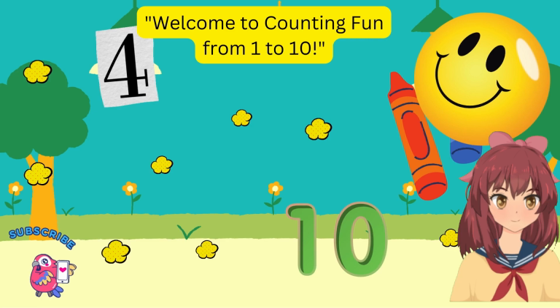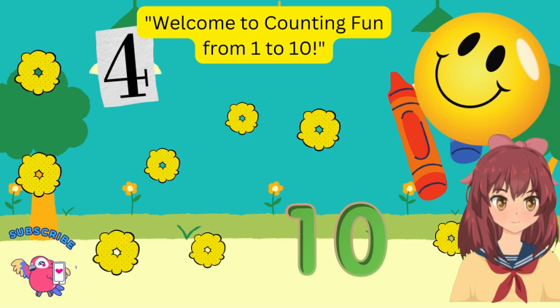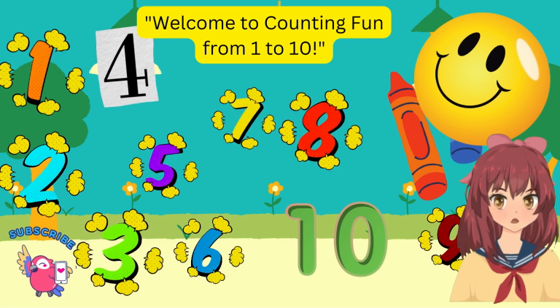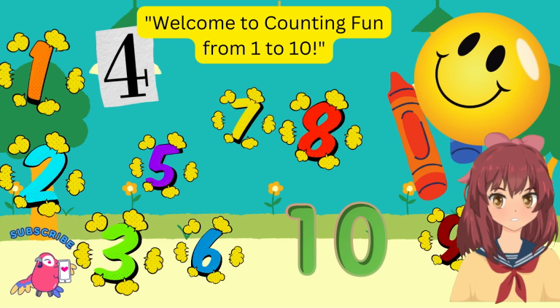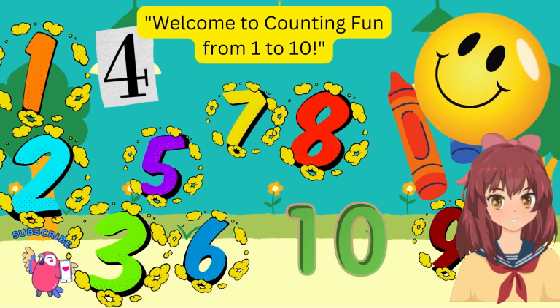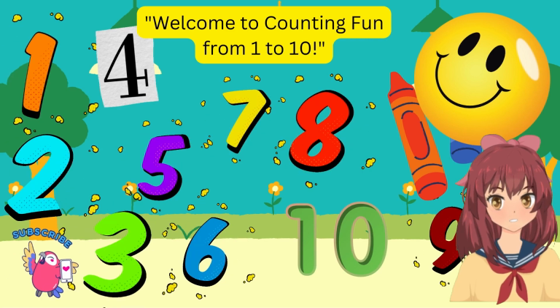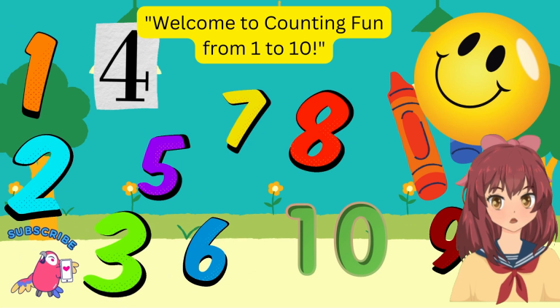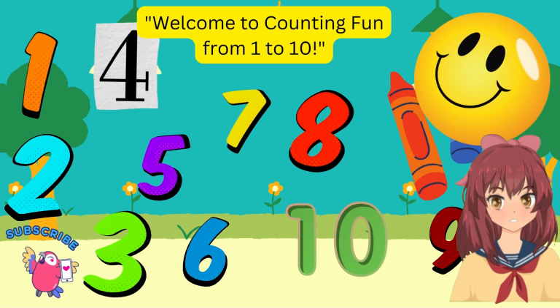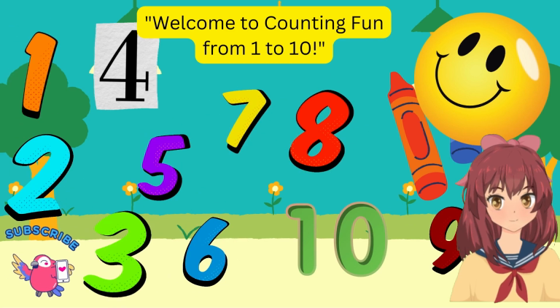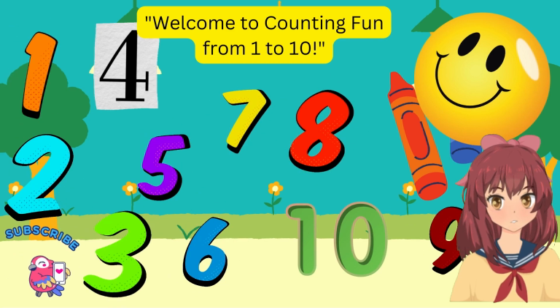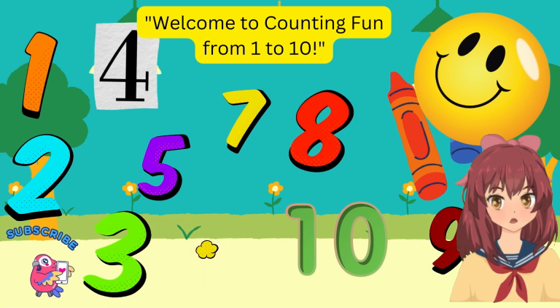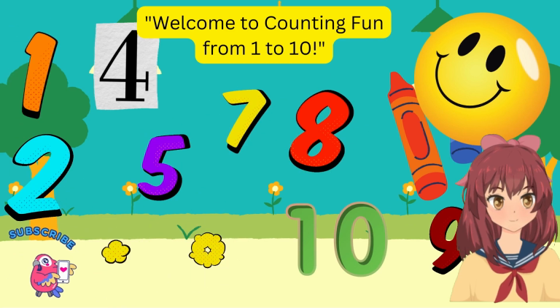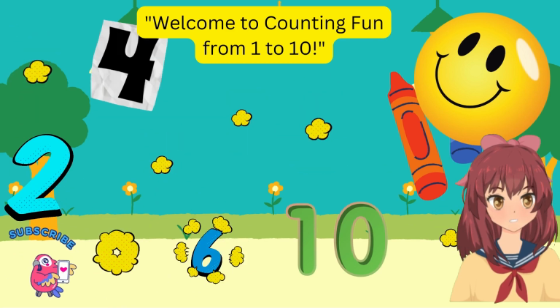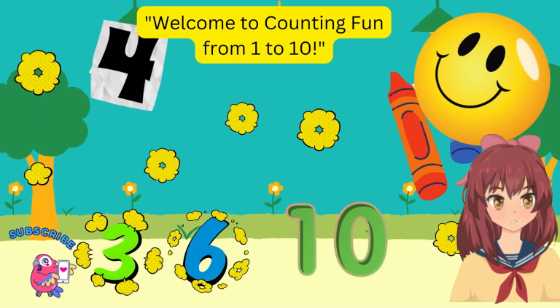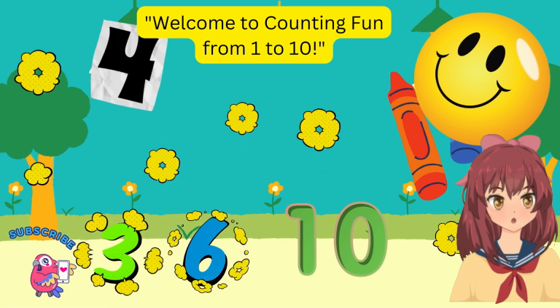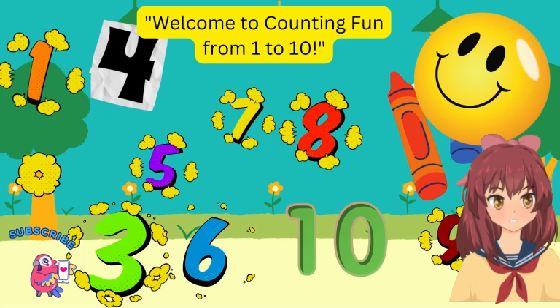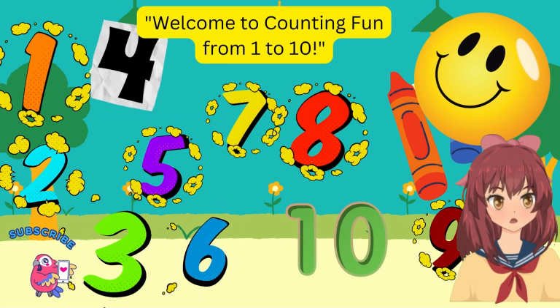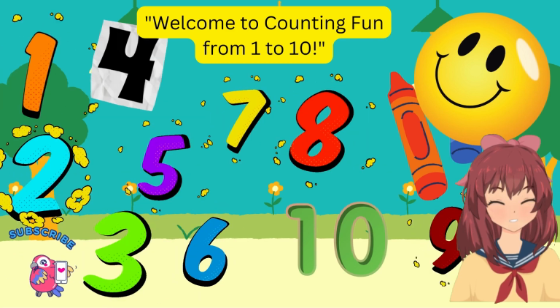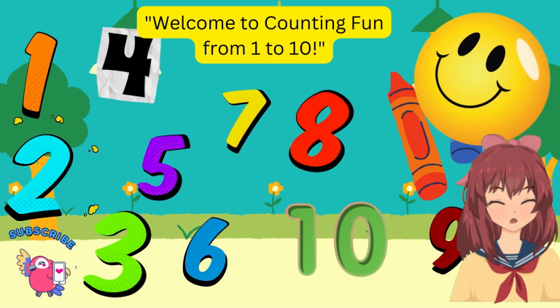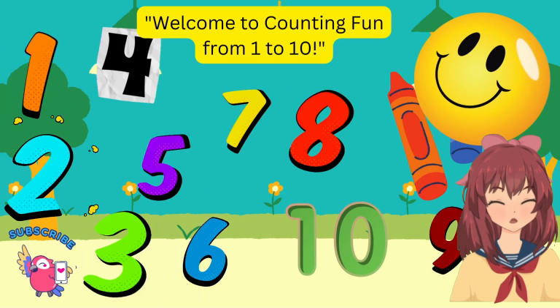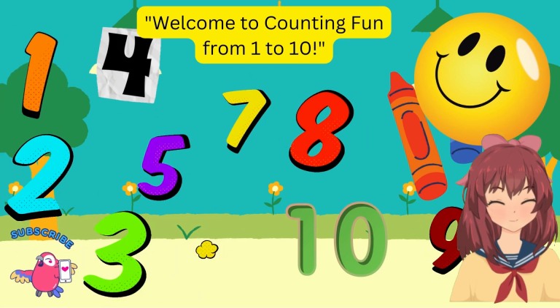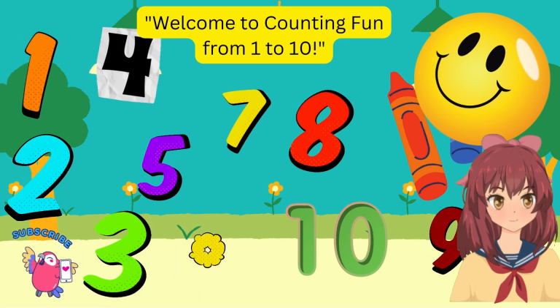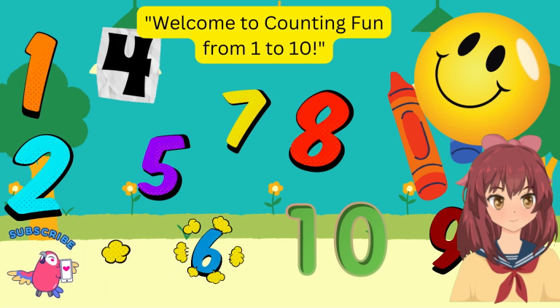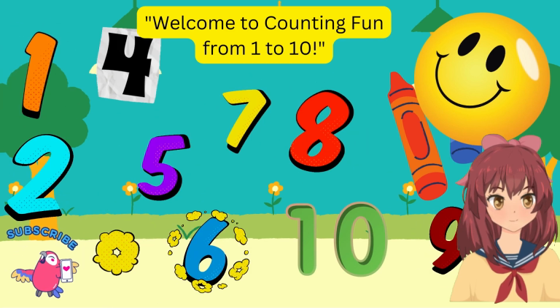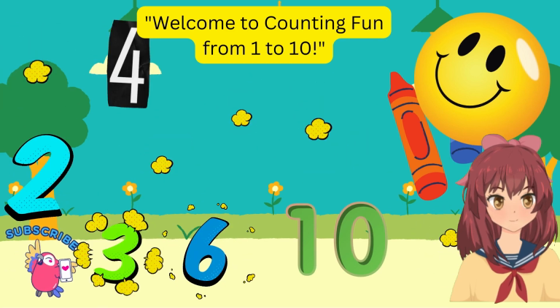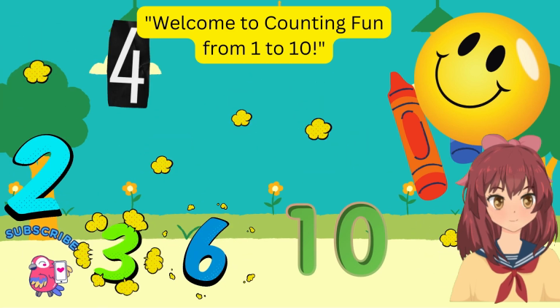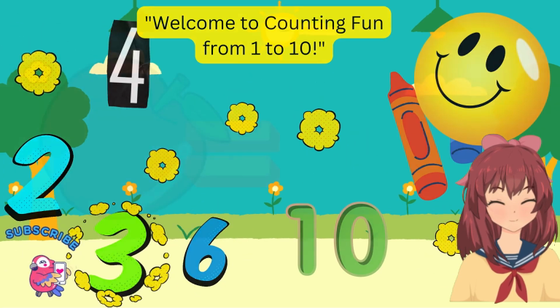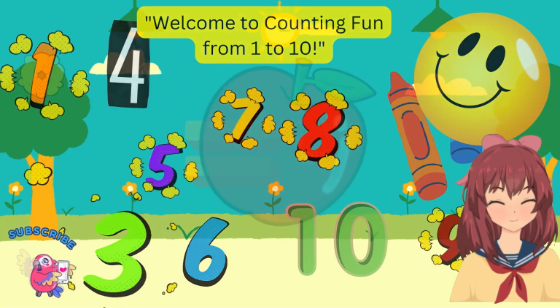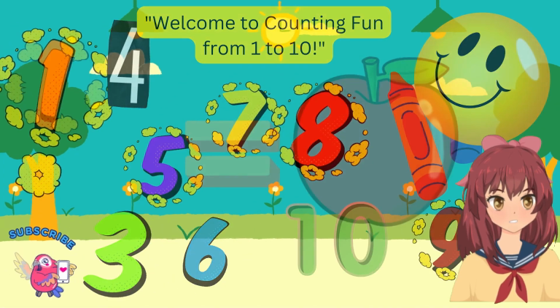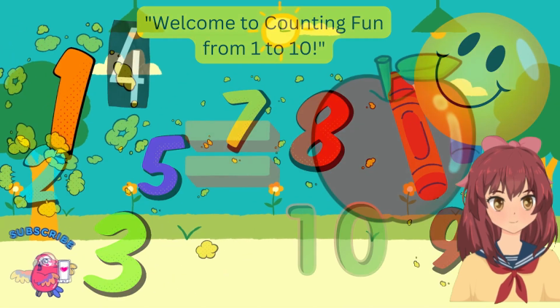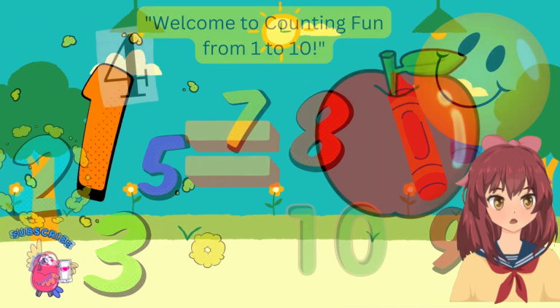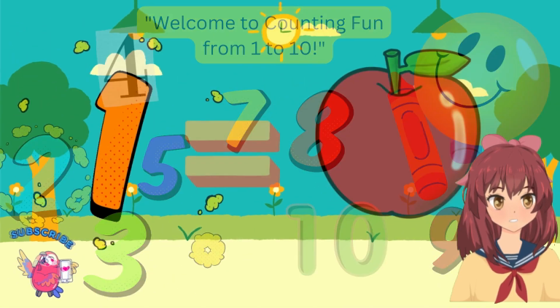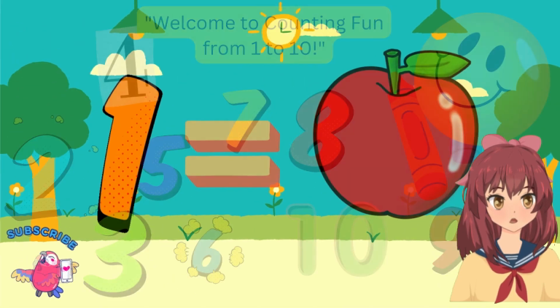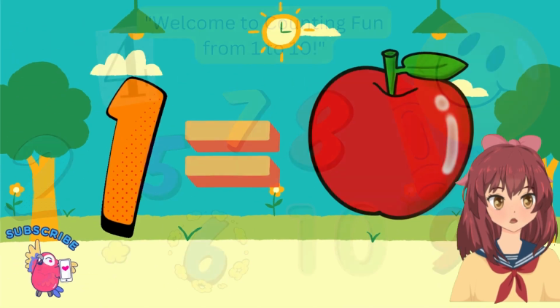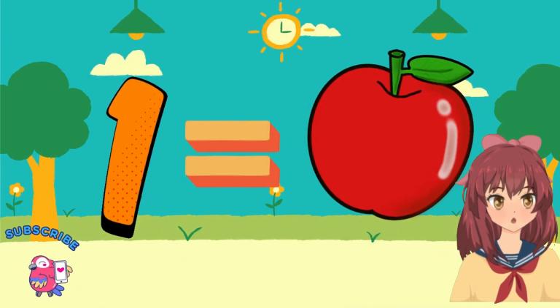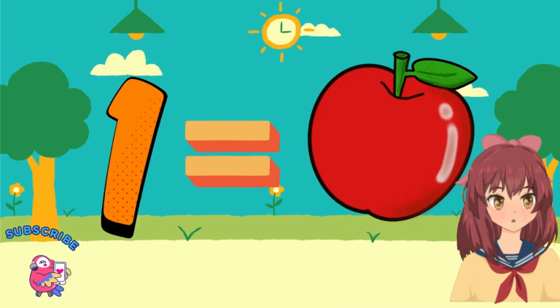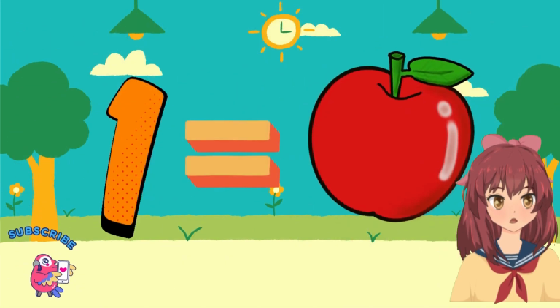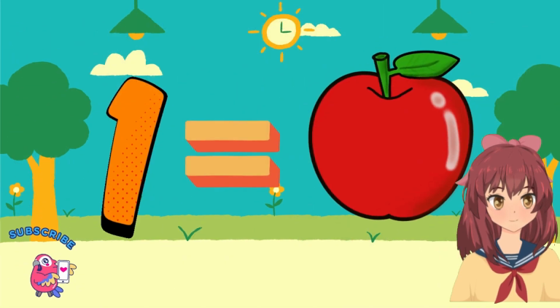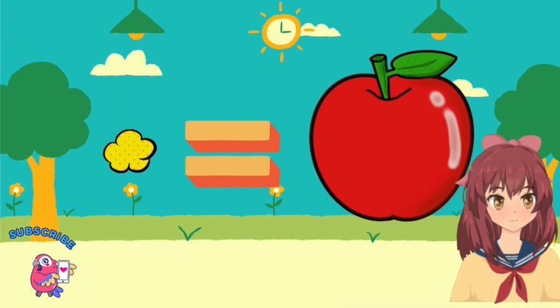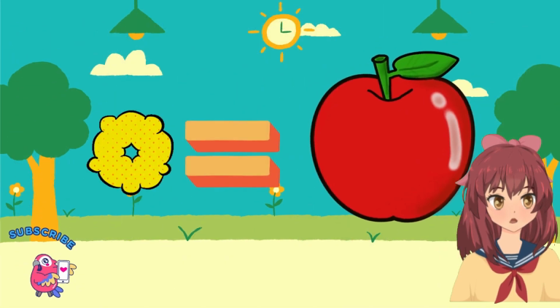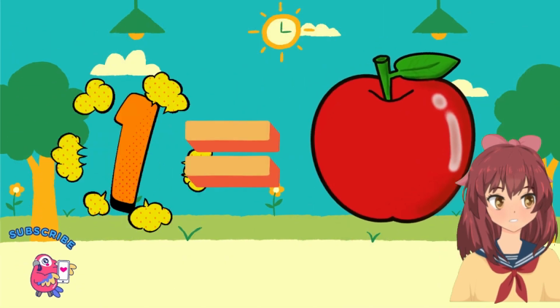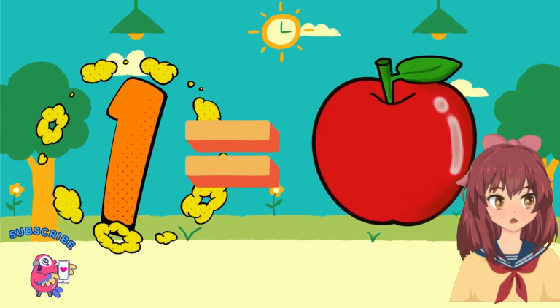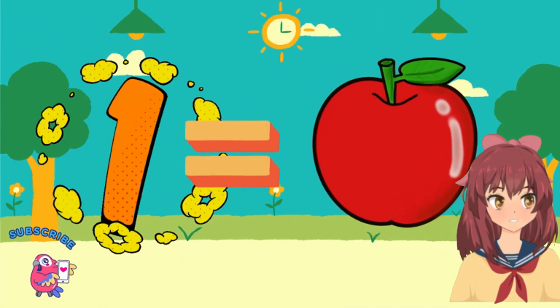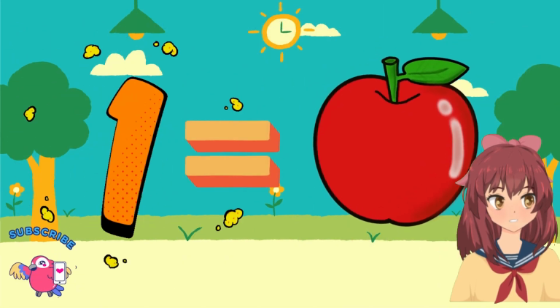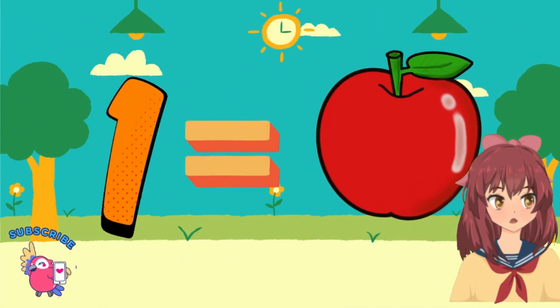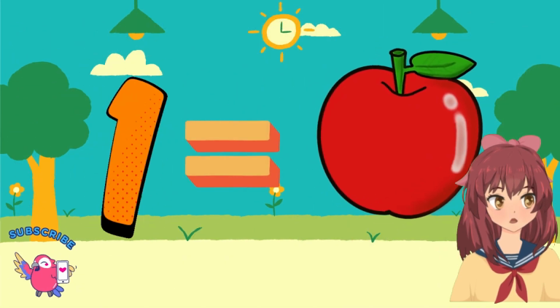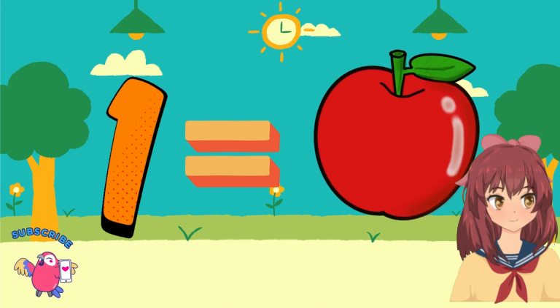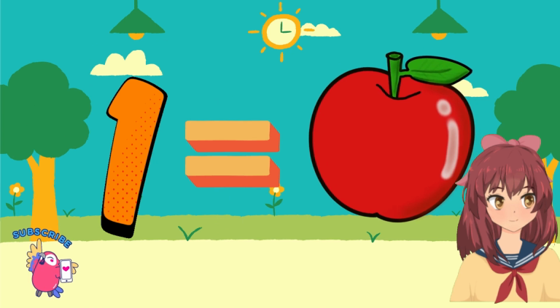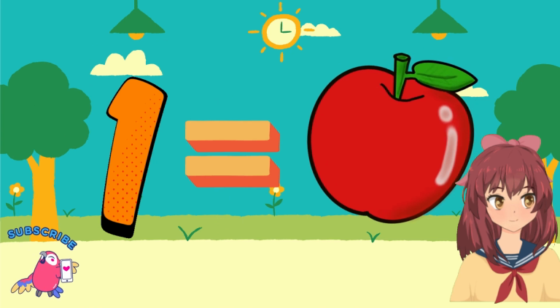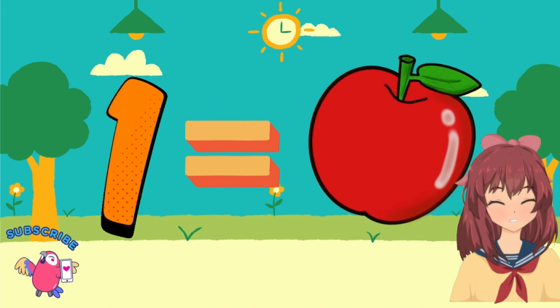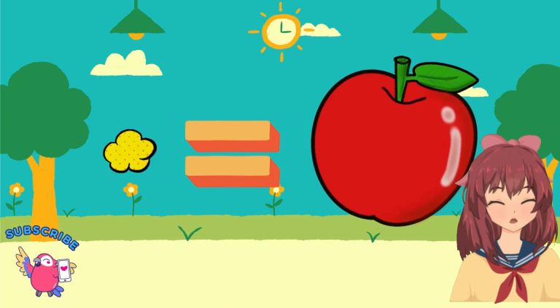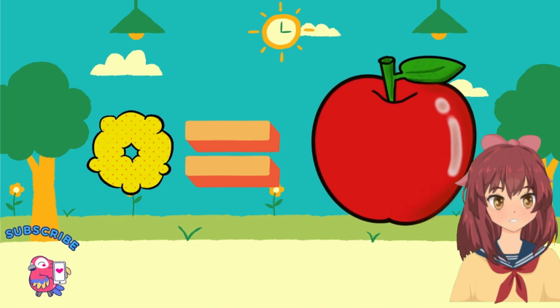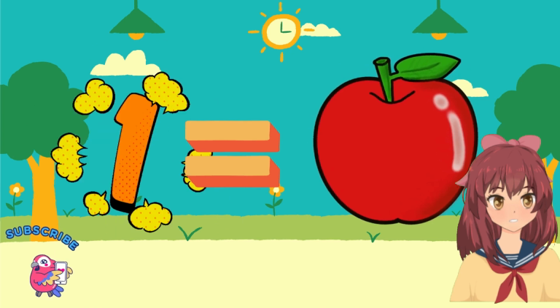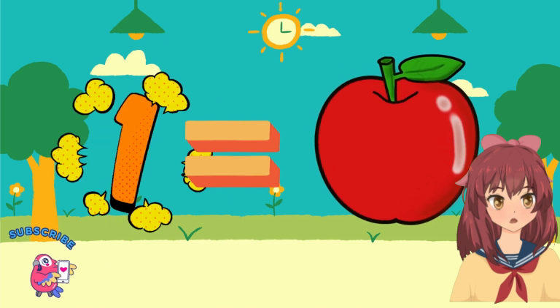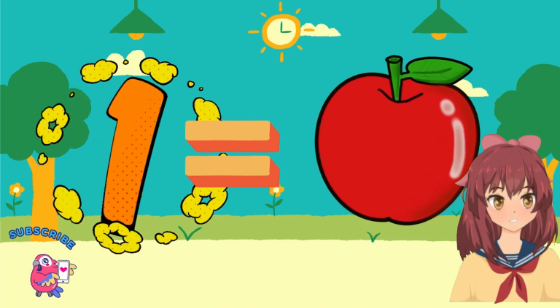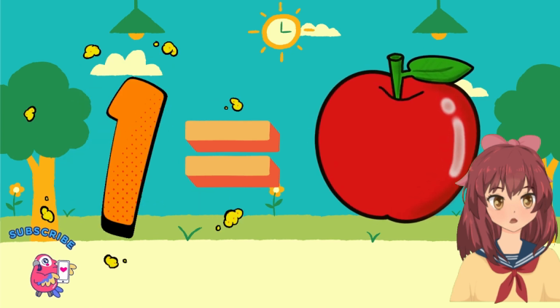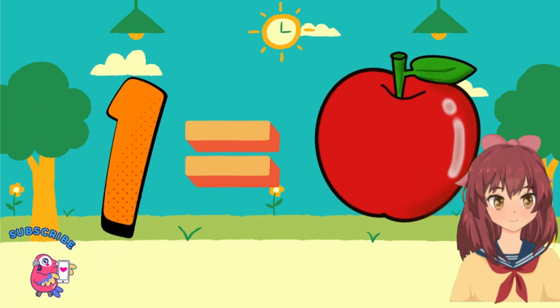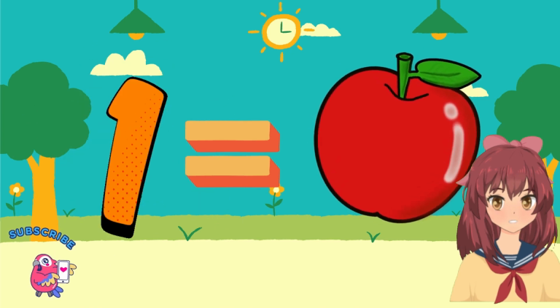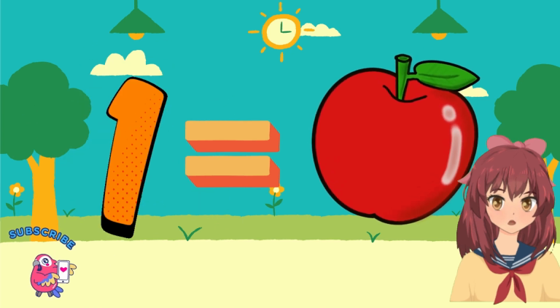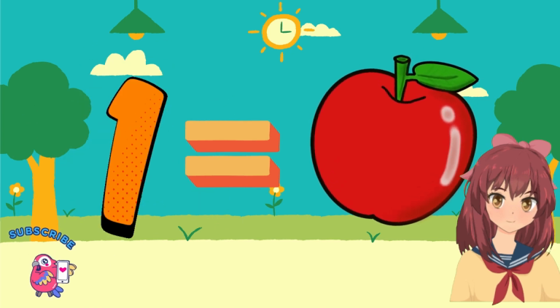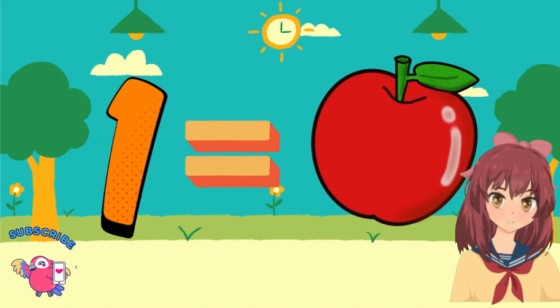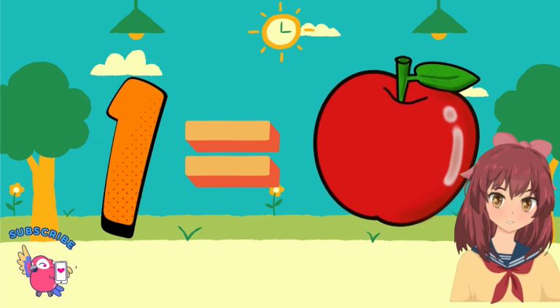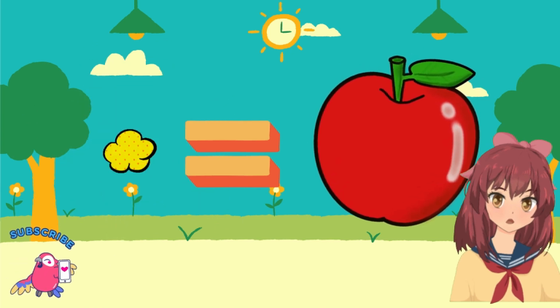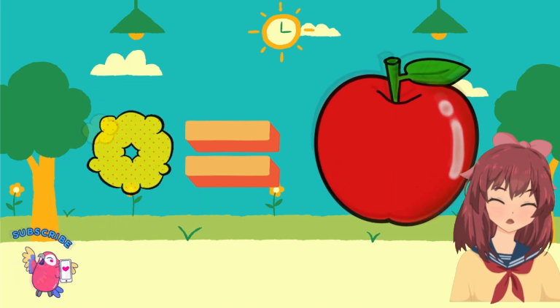Welcome to counting fun from 1 to 10. Let's start with 1, a single sun, shining brightly, just for fun.